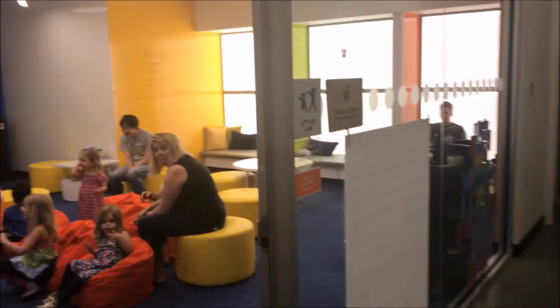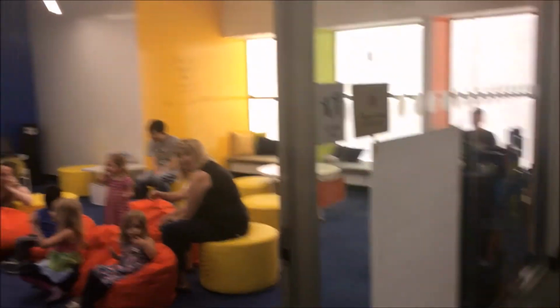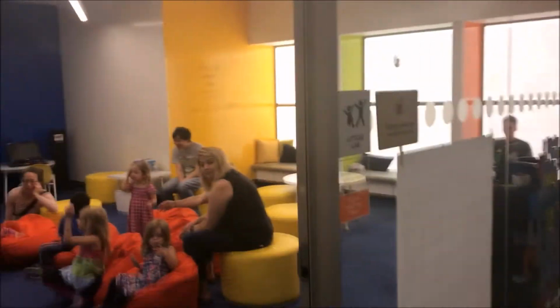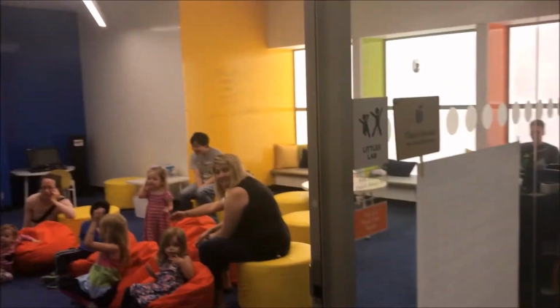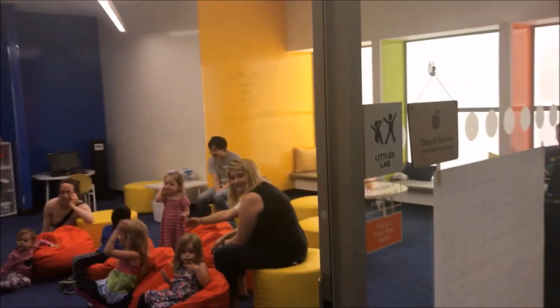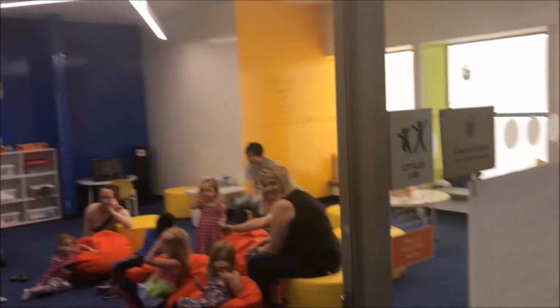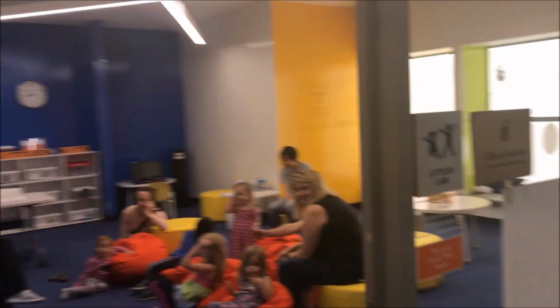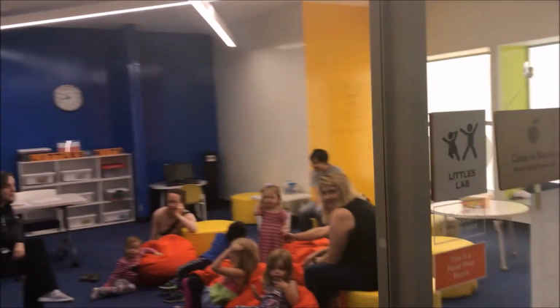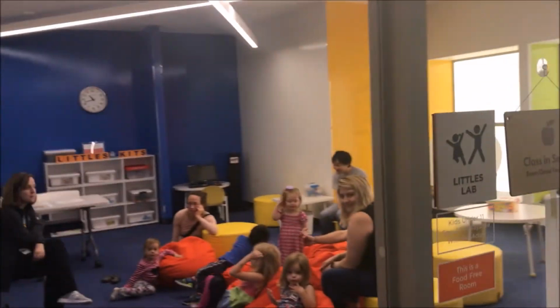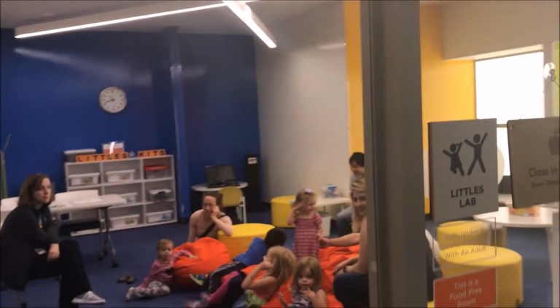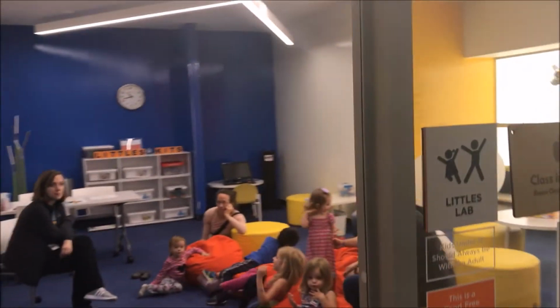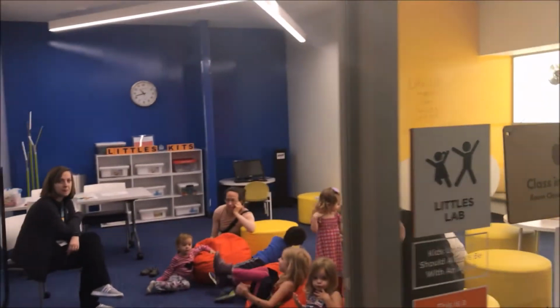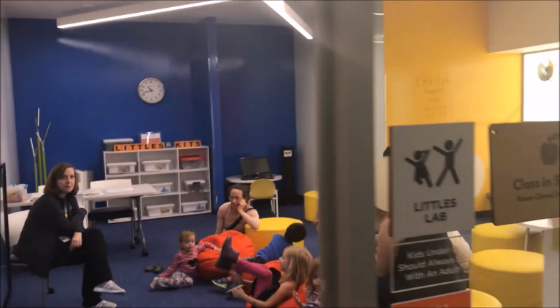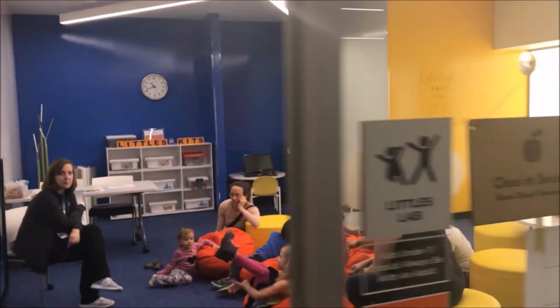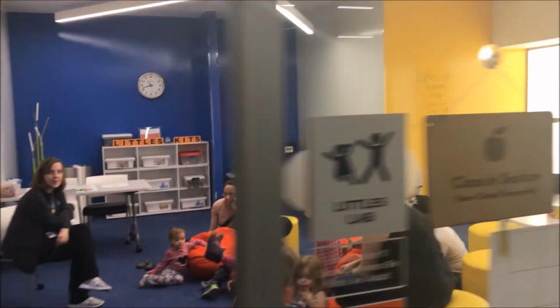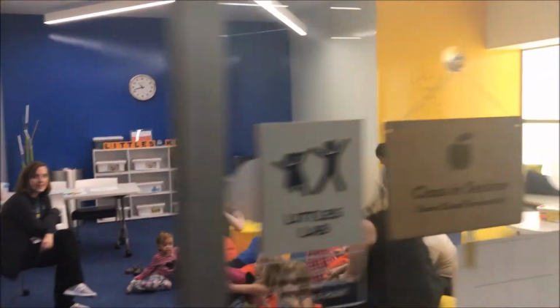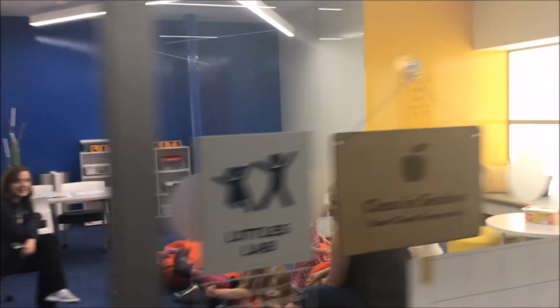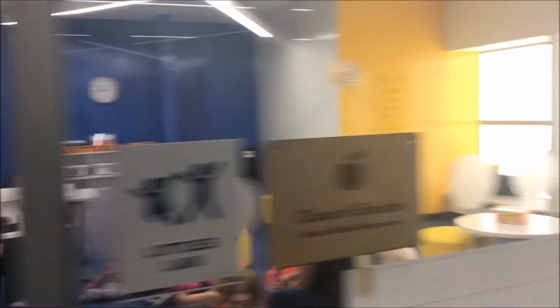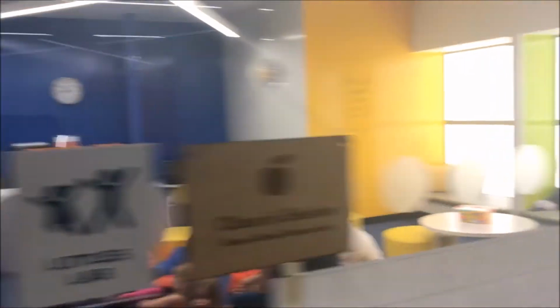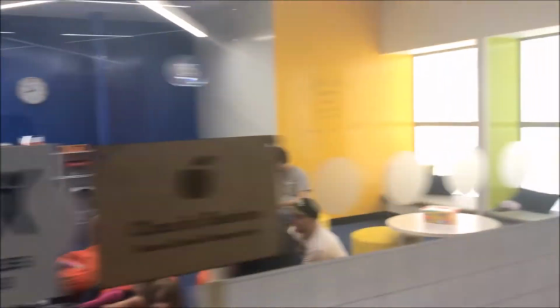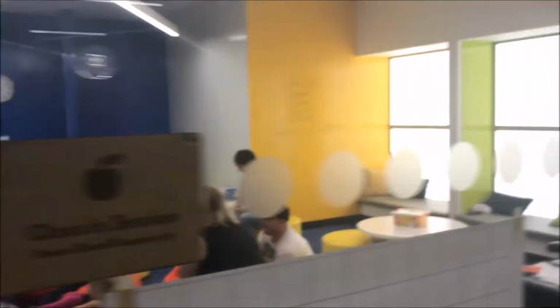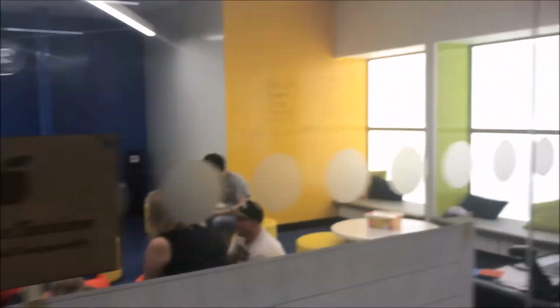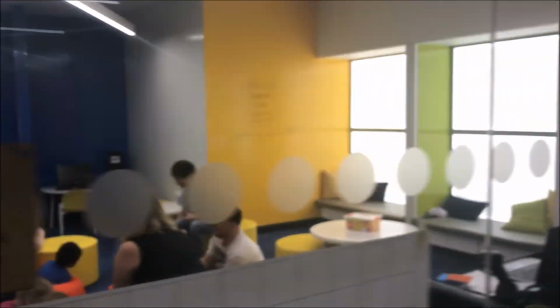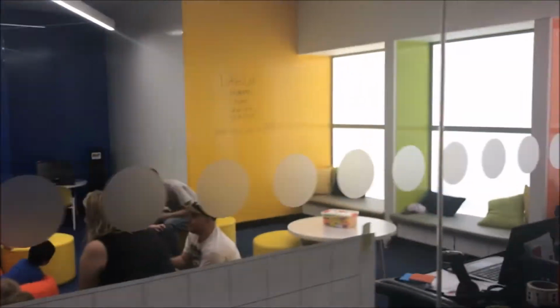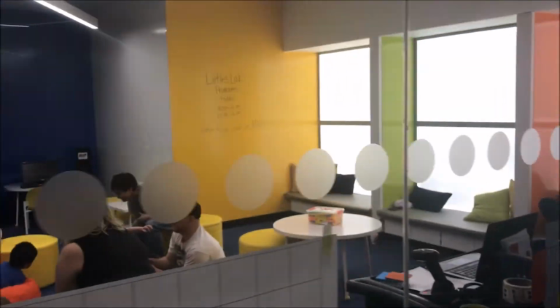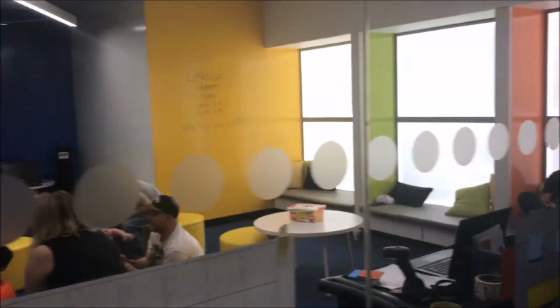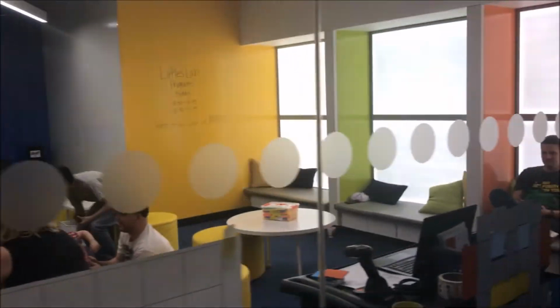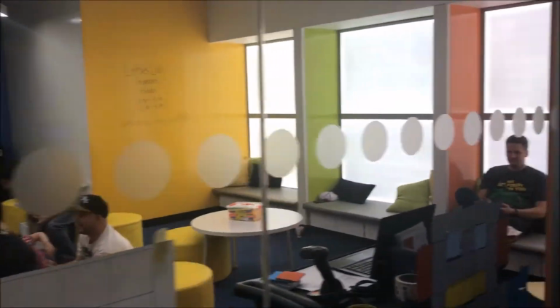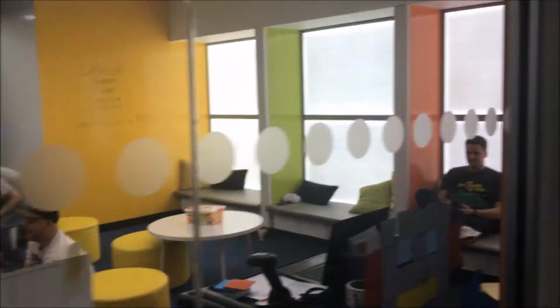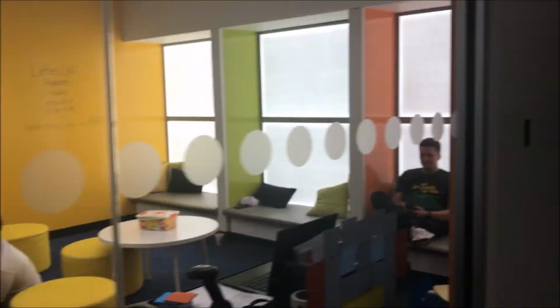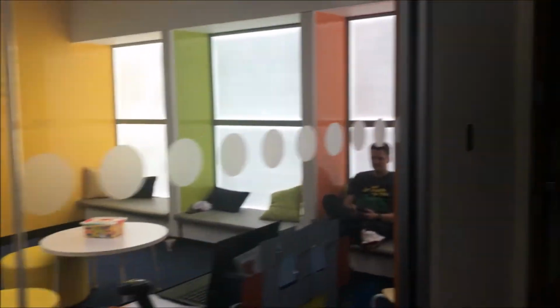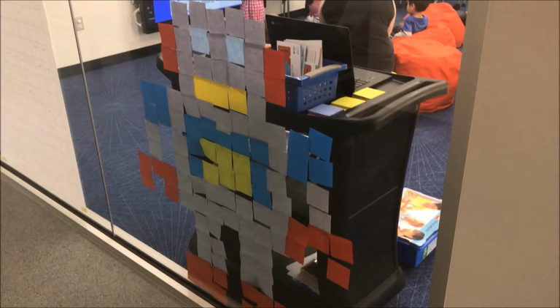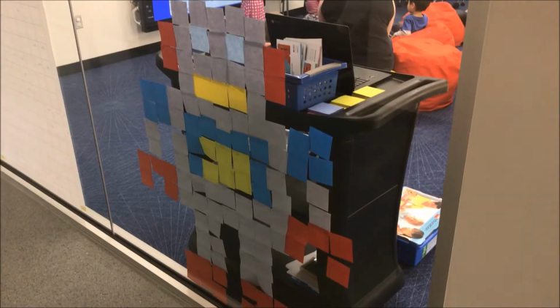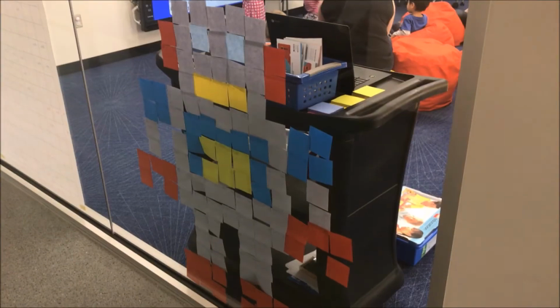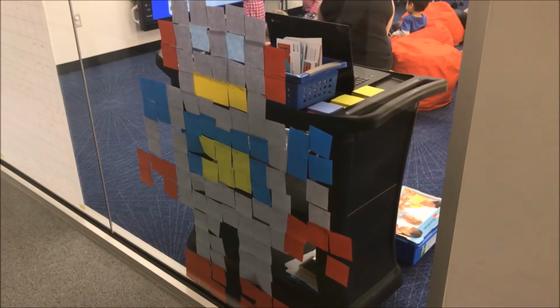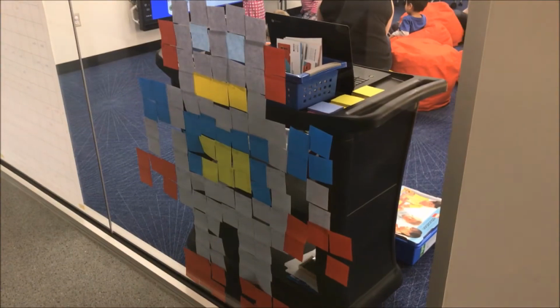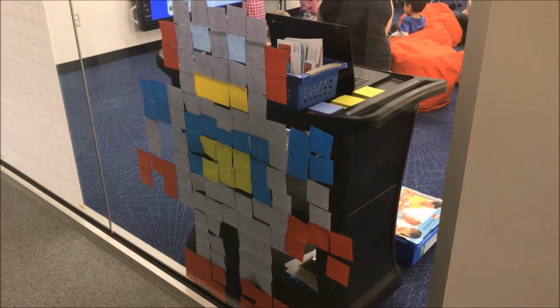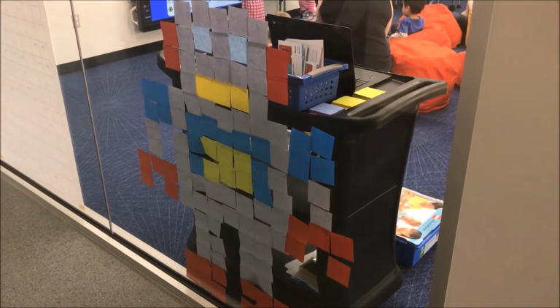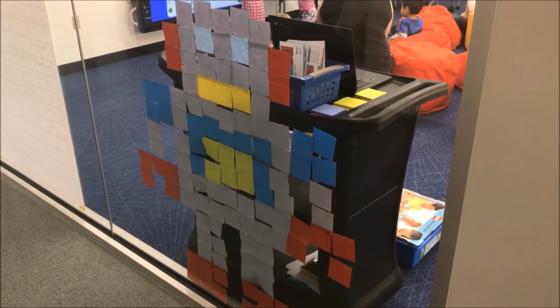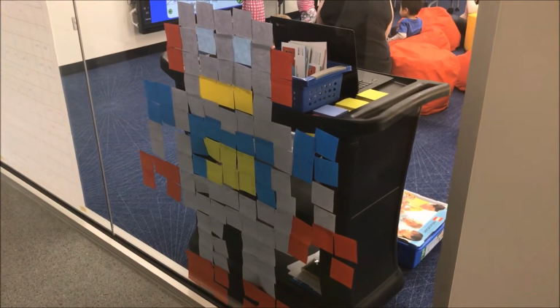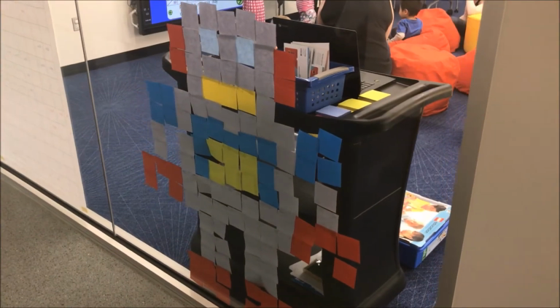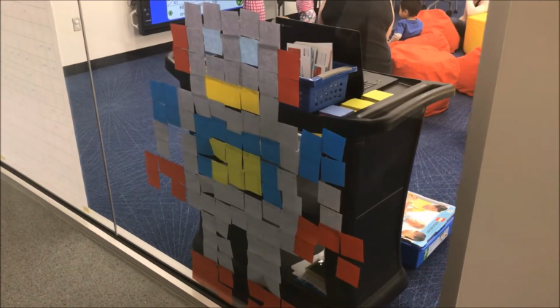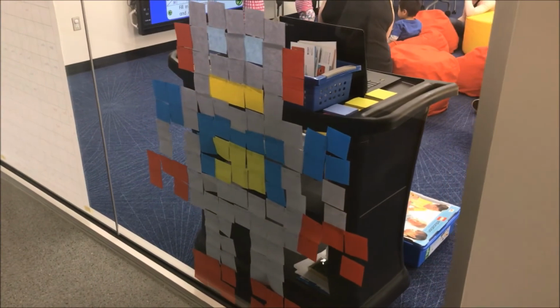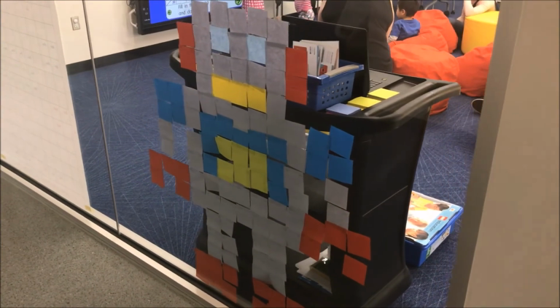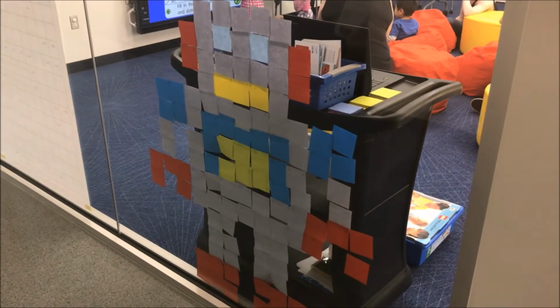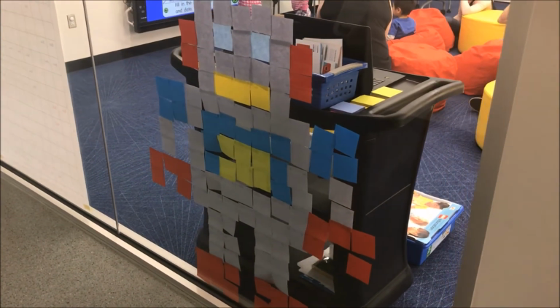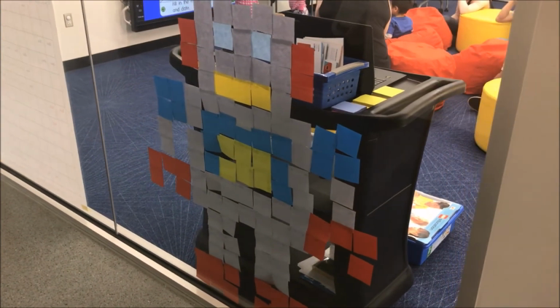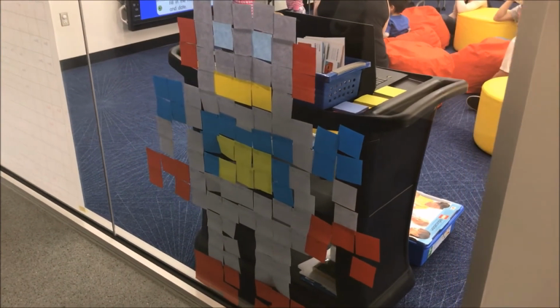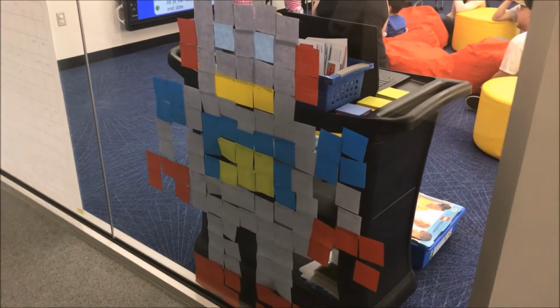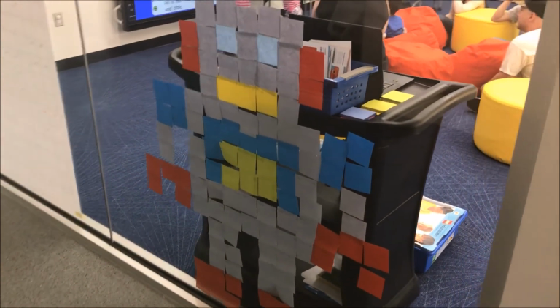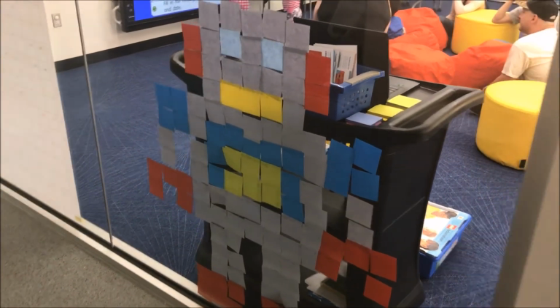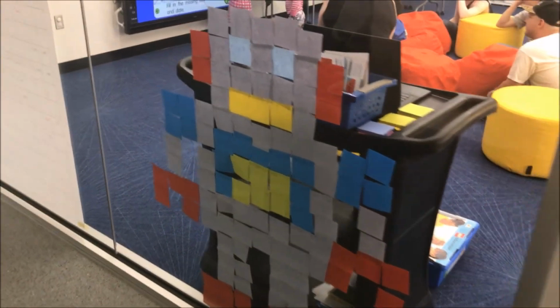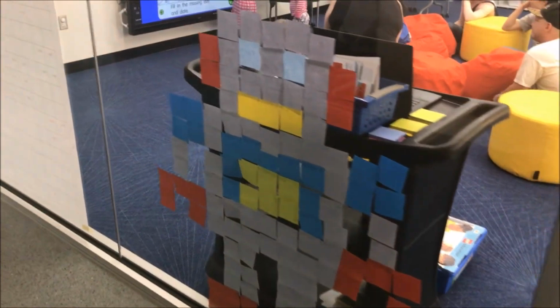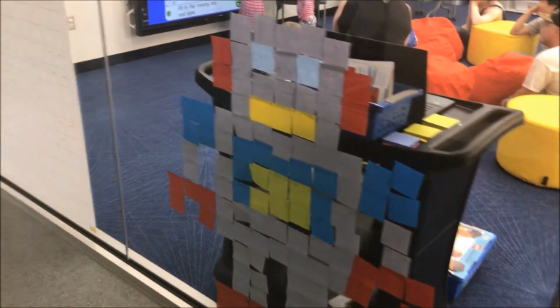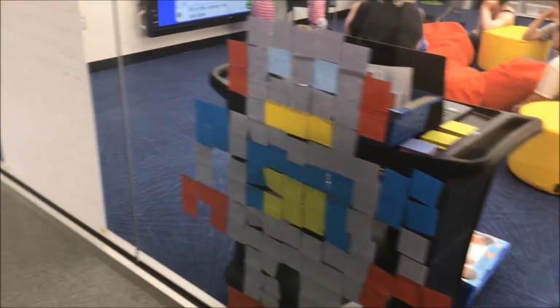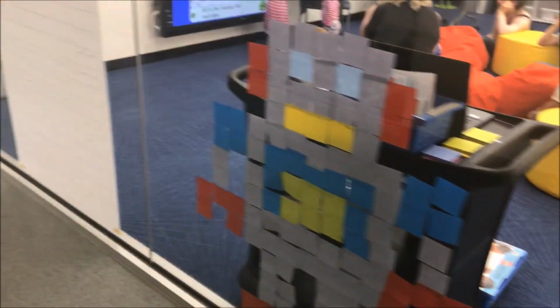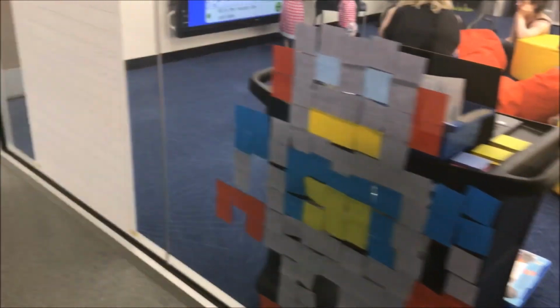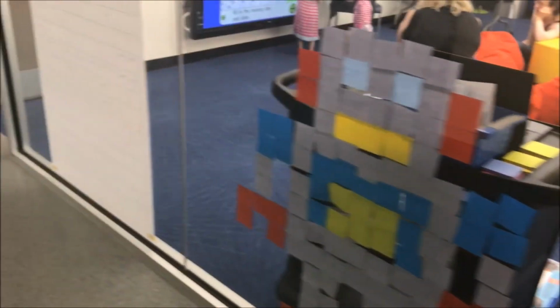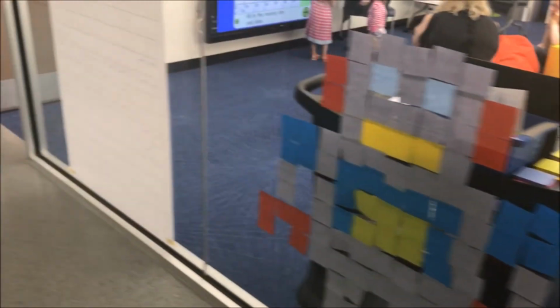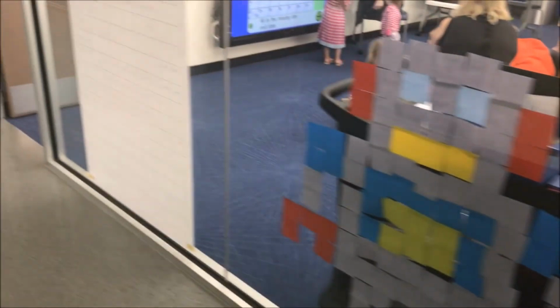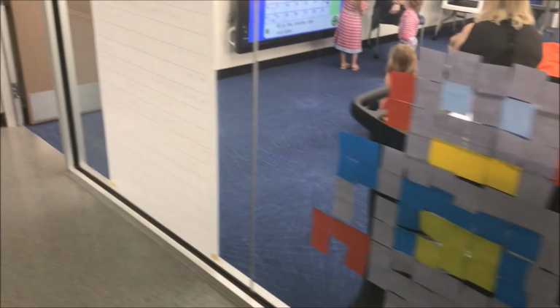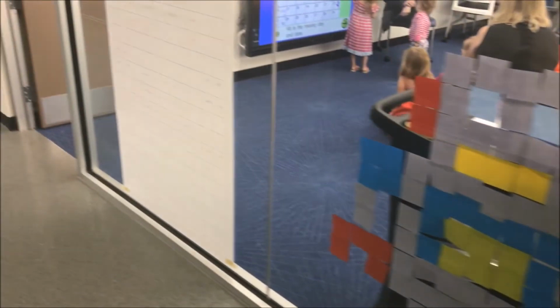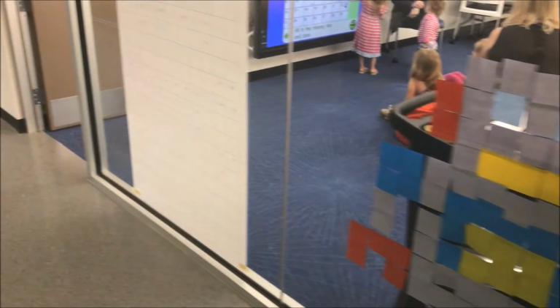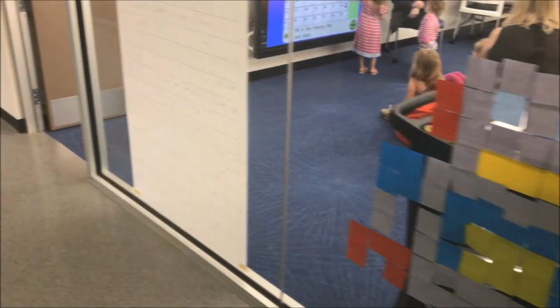Here is the small children's room where they are holding a preschool class. Check out the pixelated robot they made out of post-it notes.